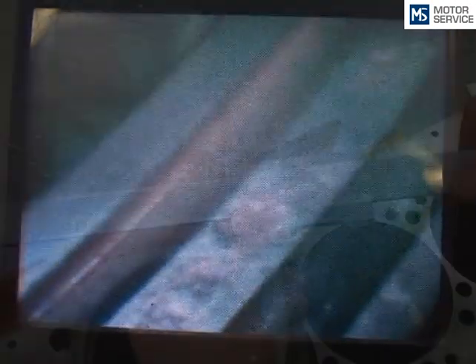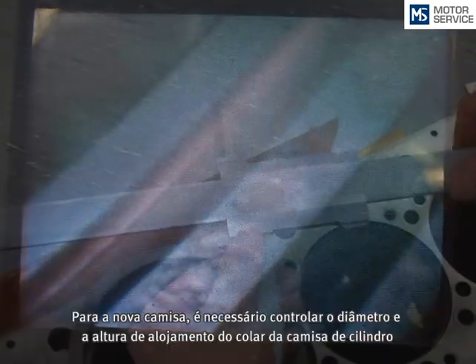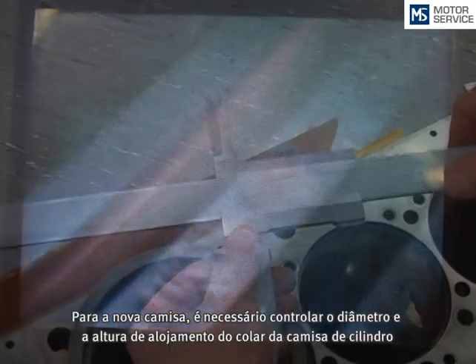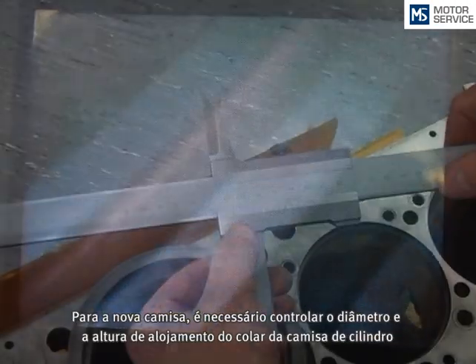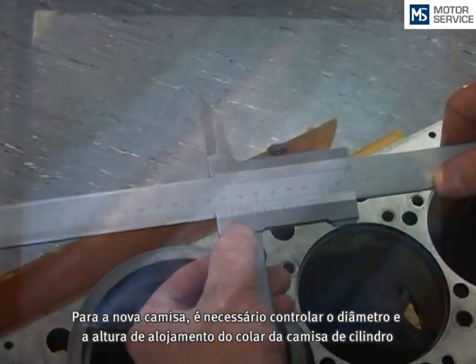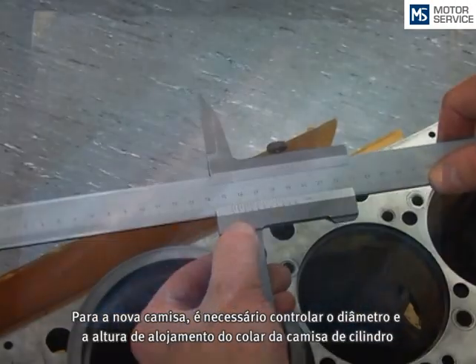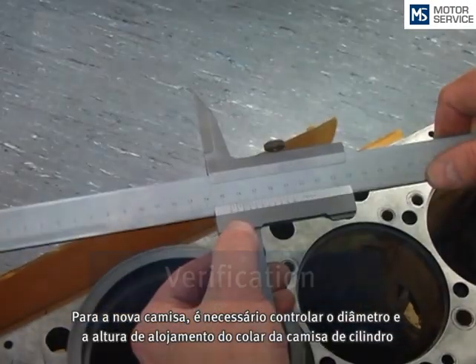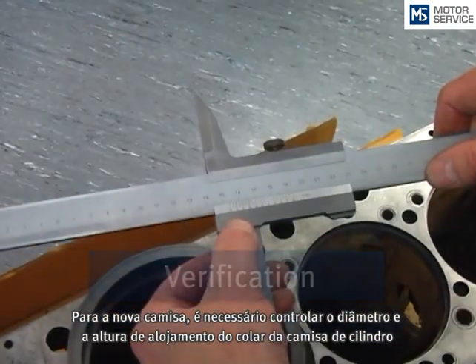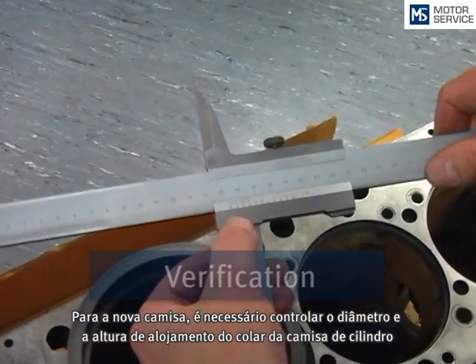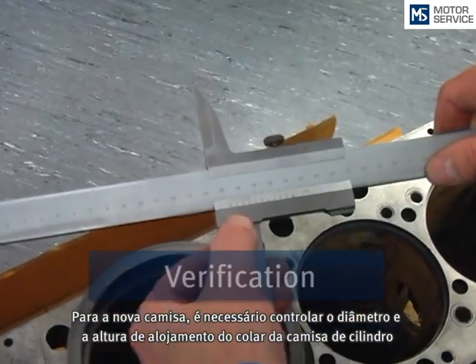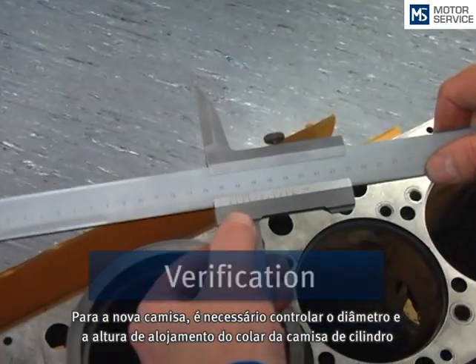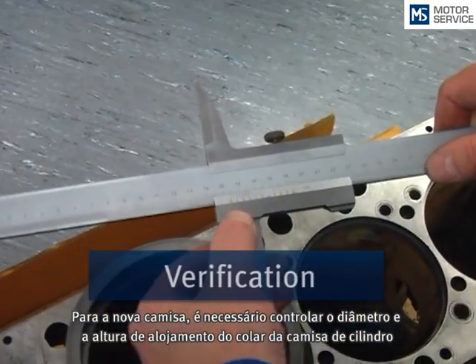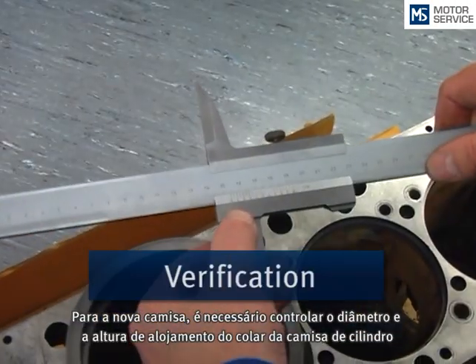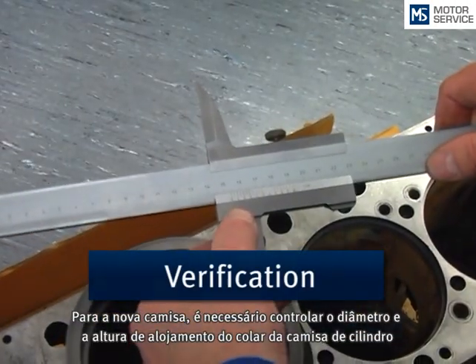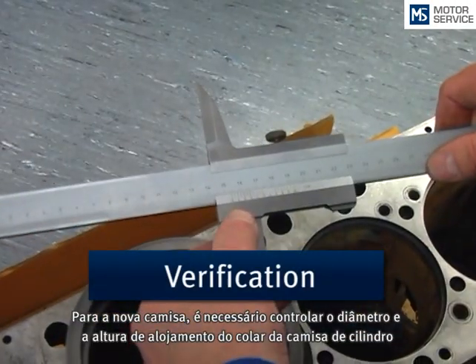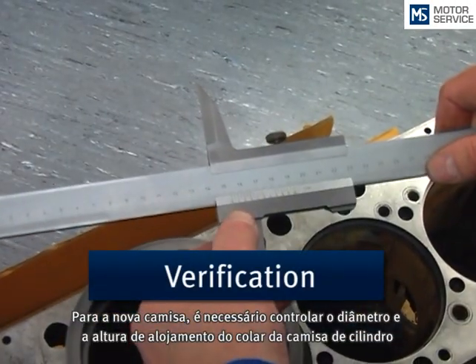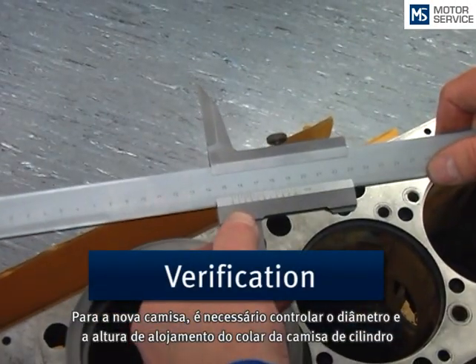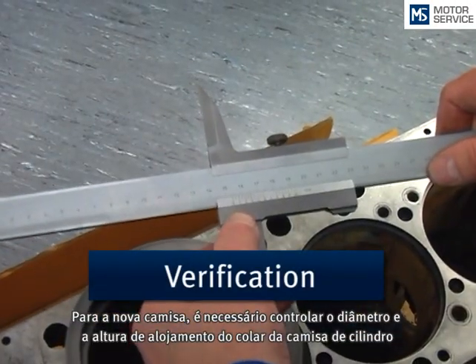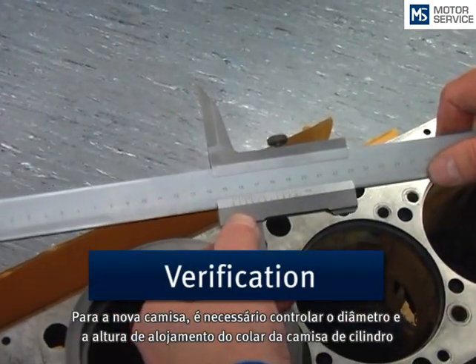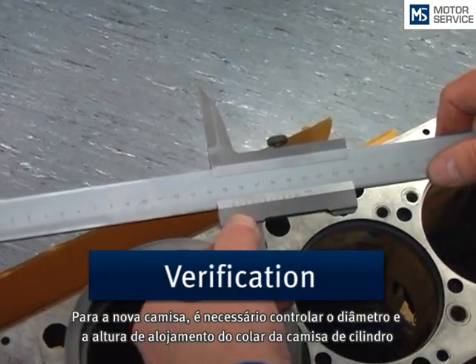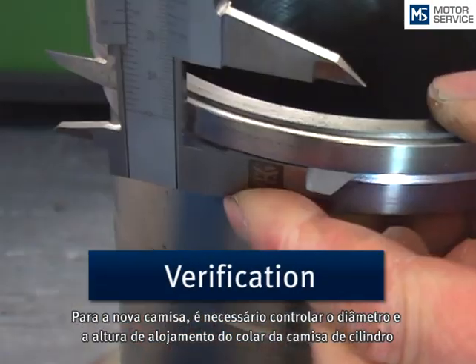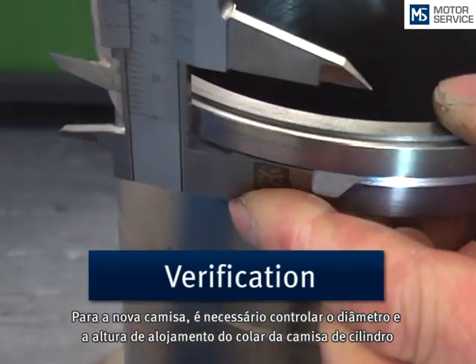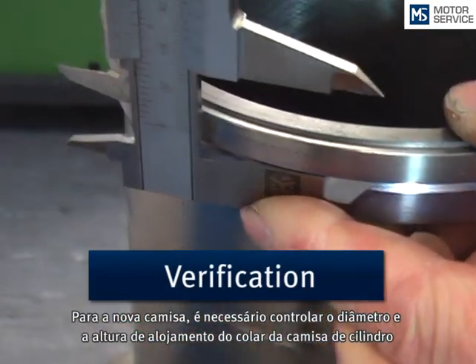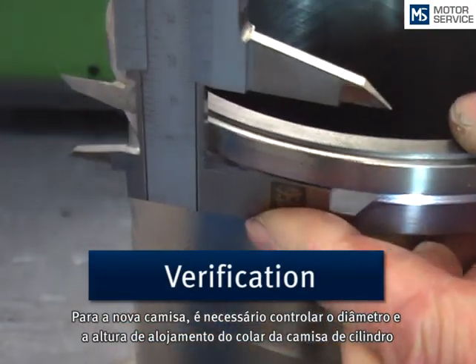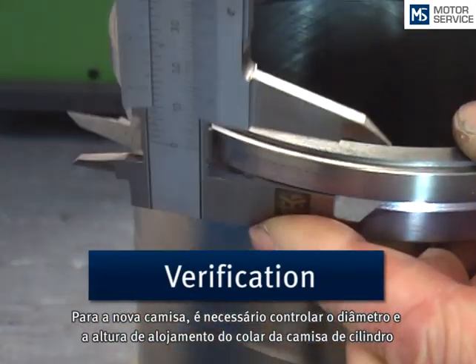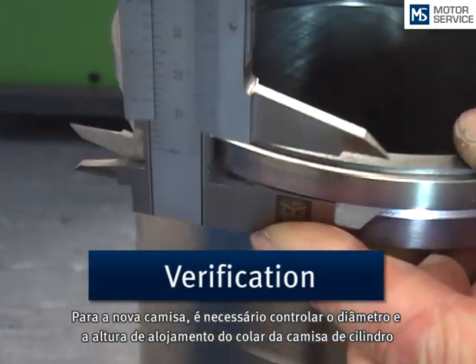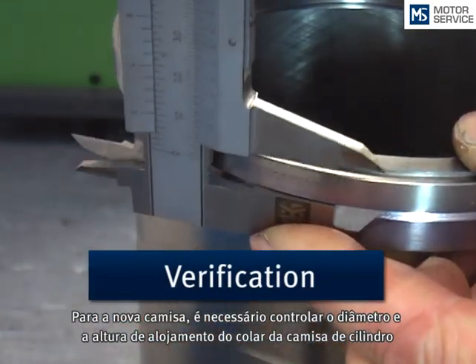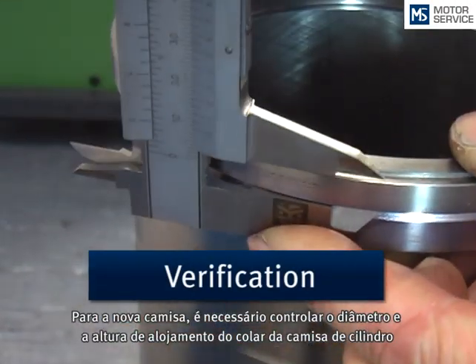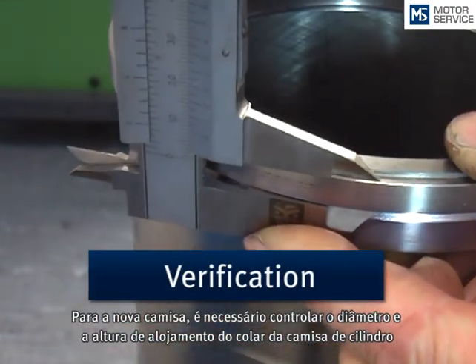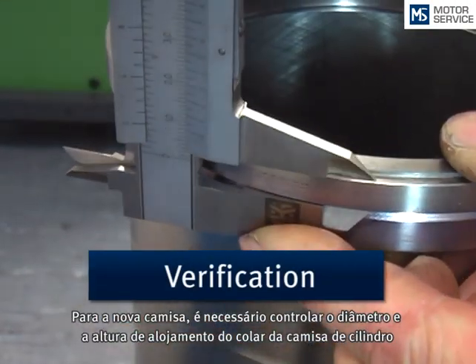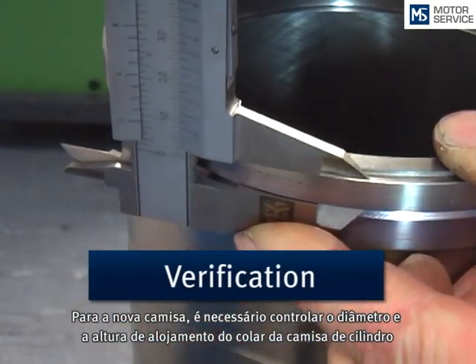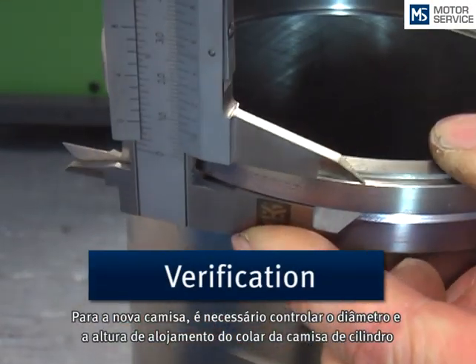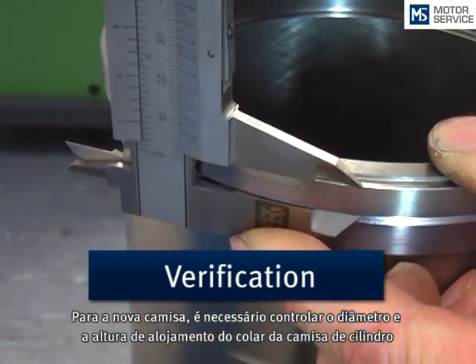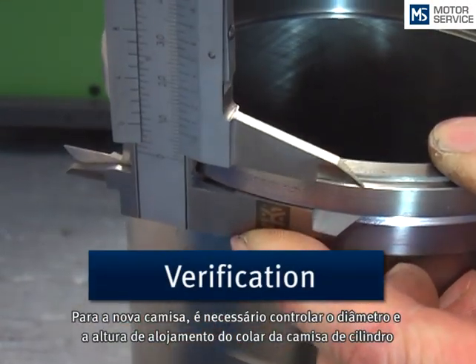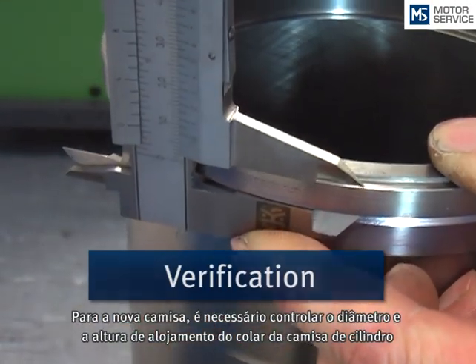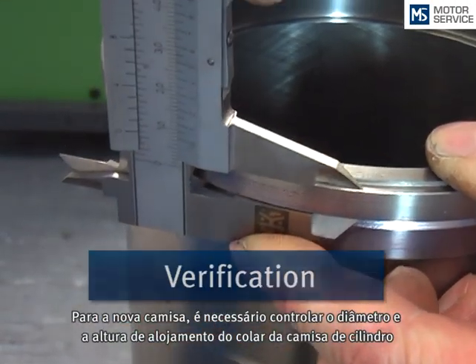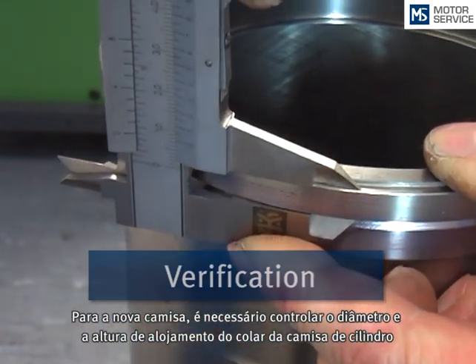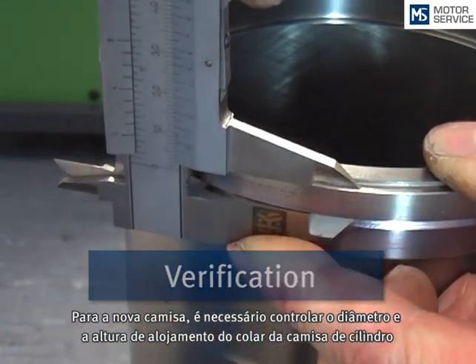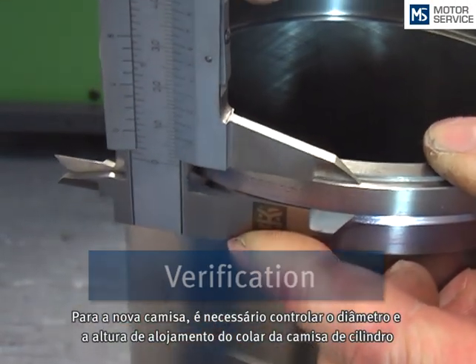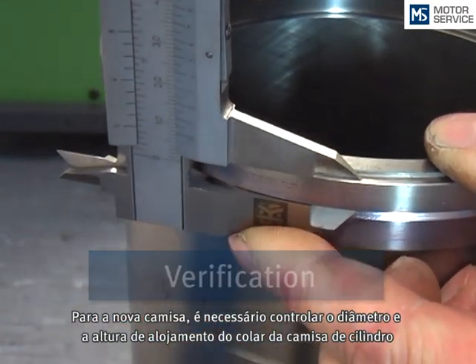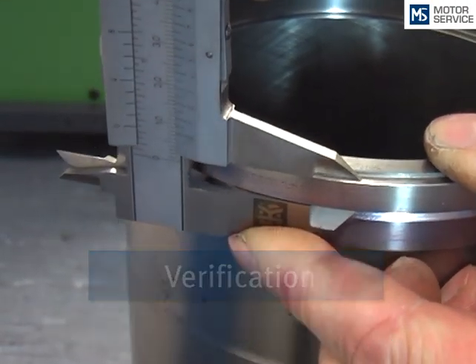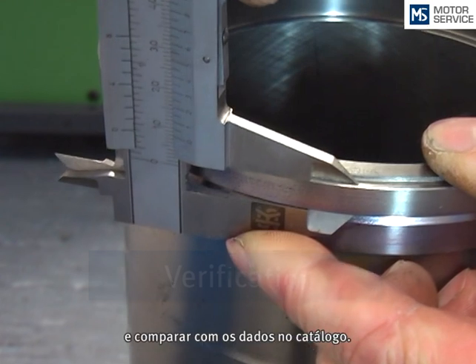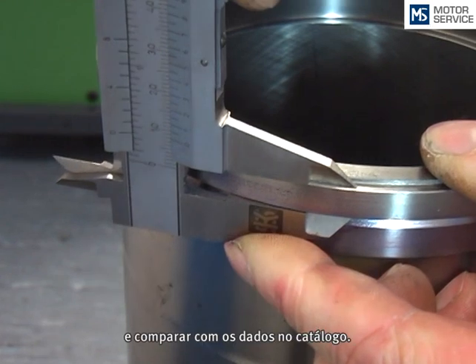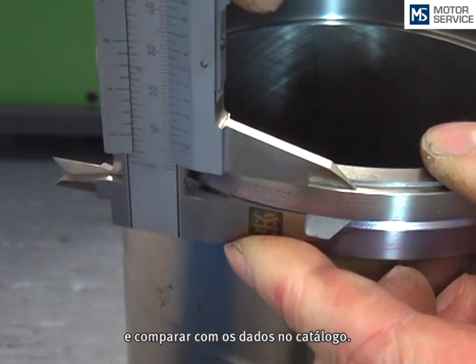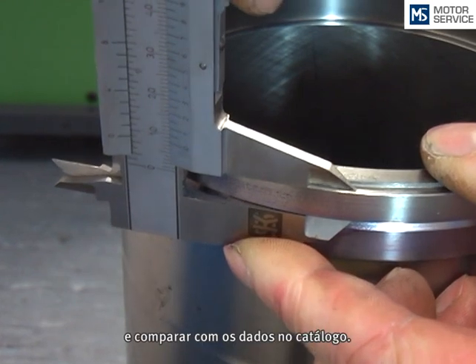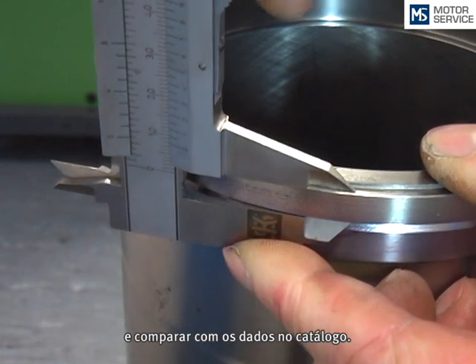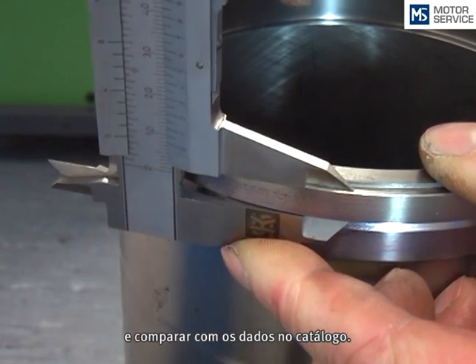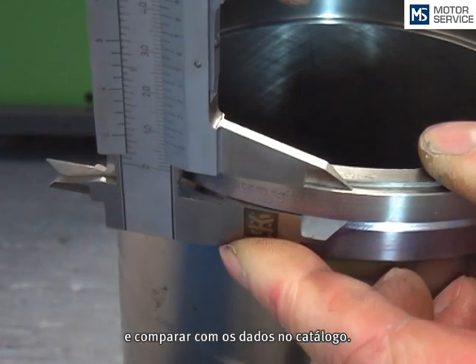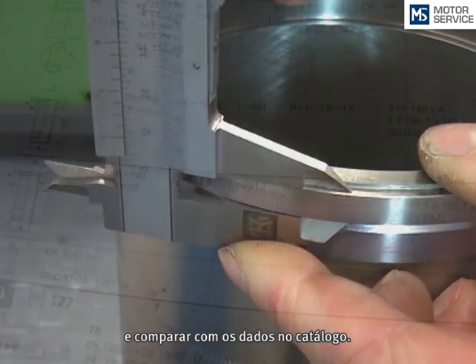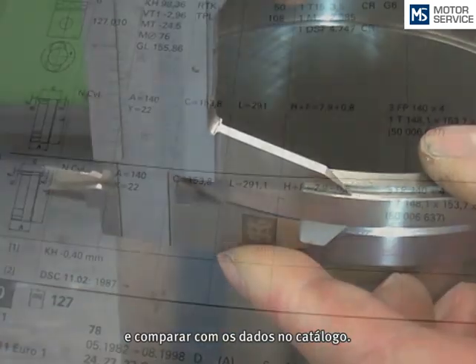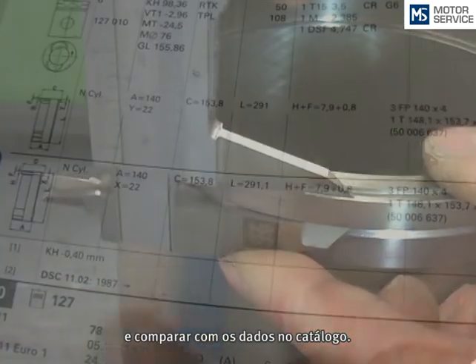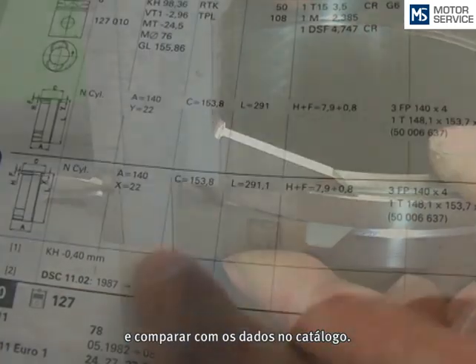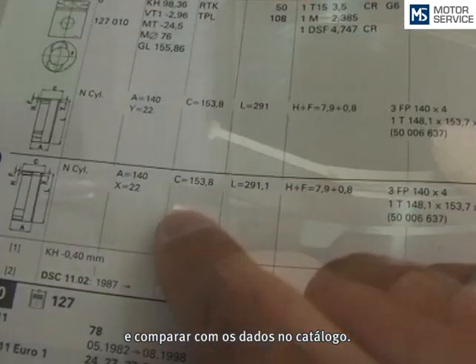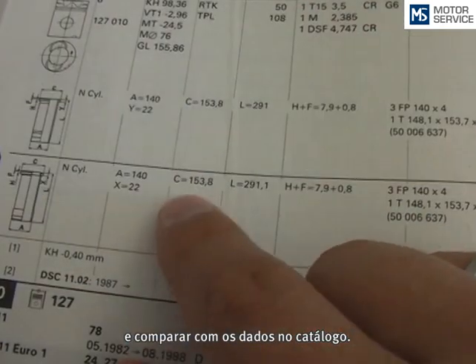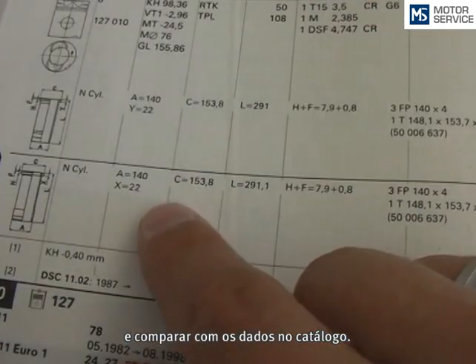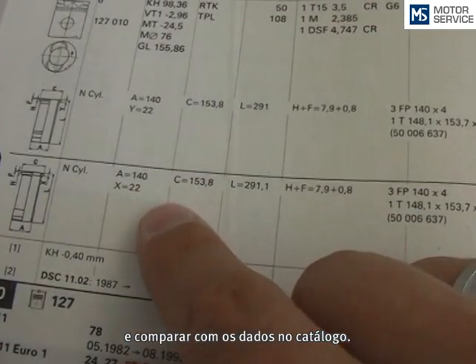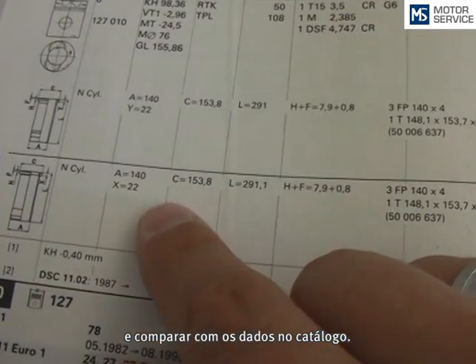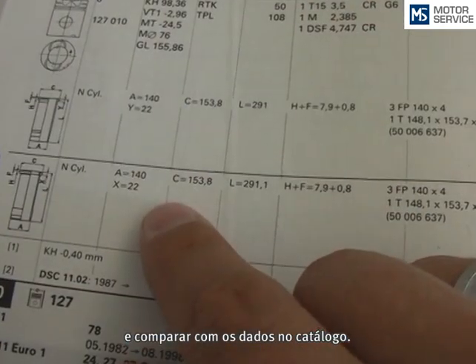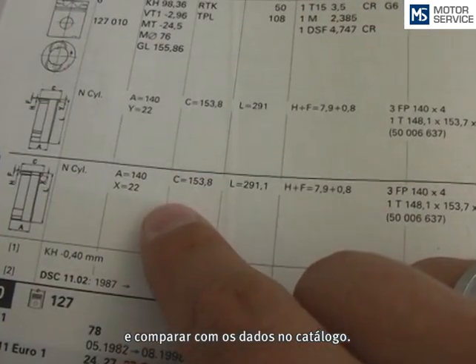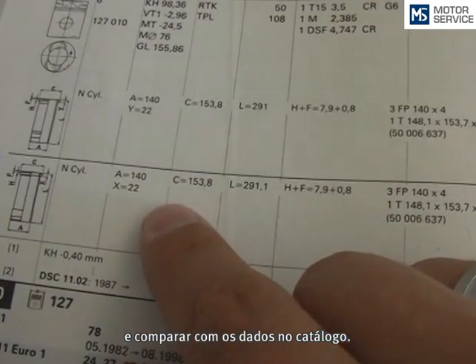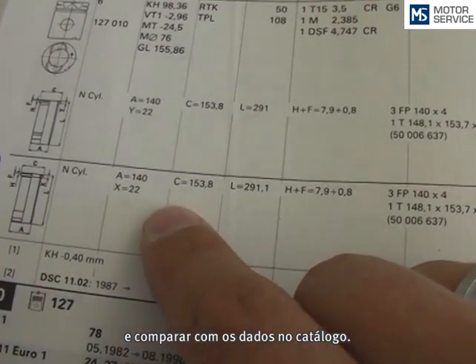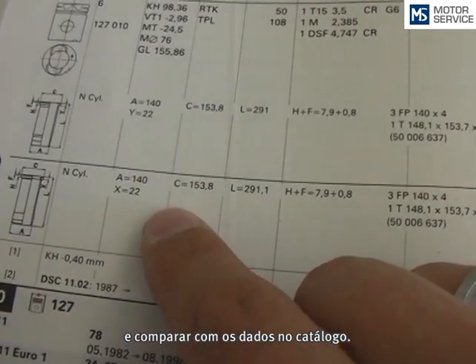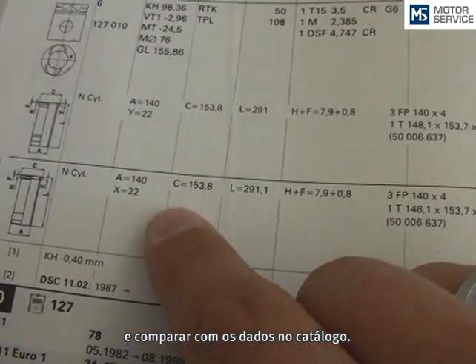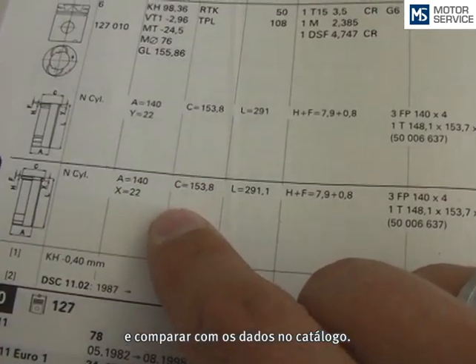On the new liner, the diameter and the flange height of the cylinder liner should be controlled and compared with the catalogue data.